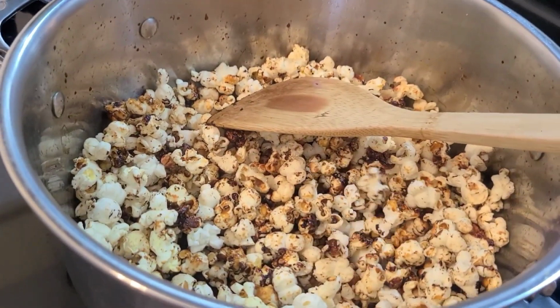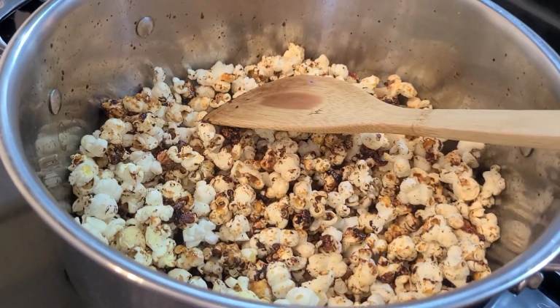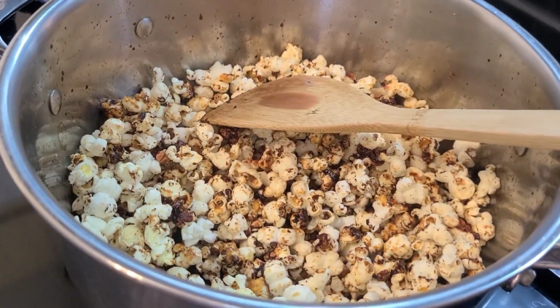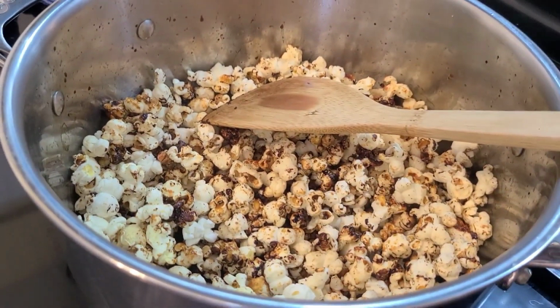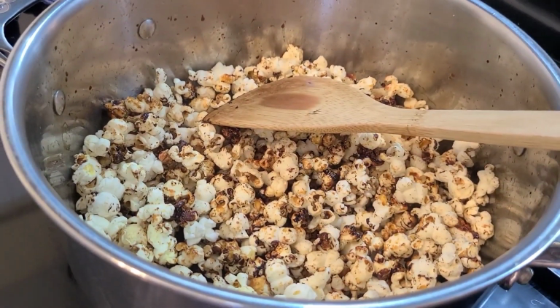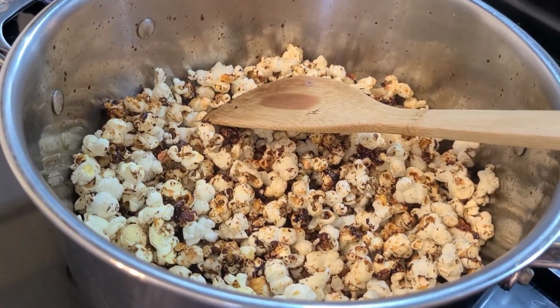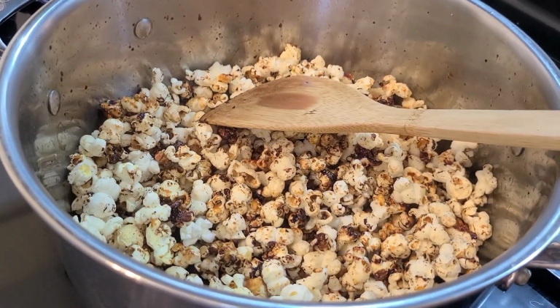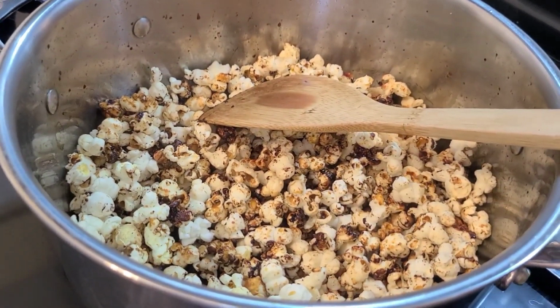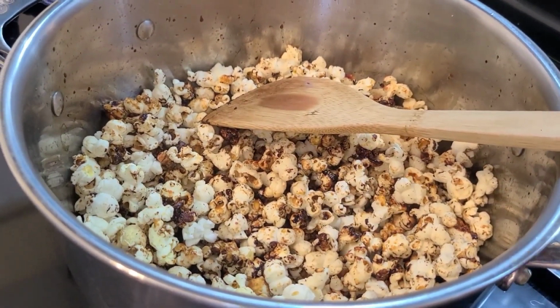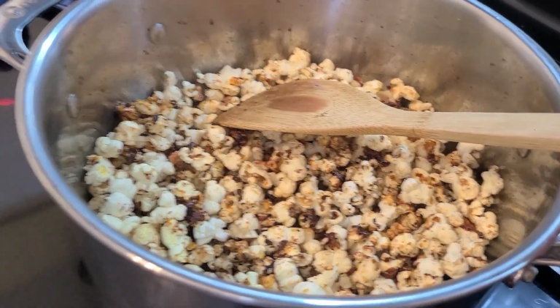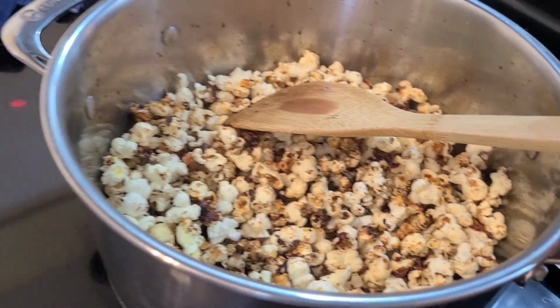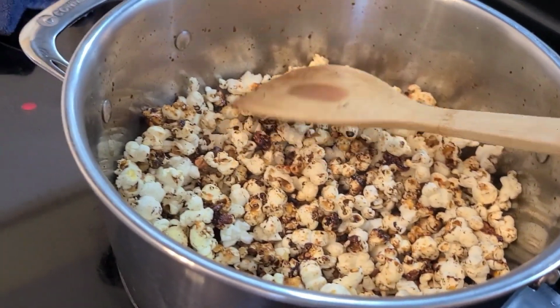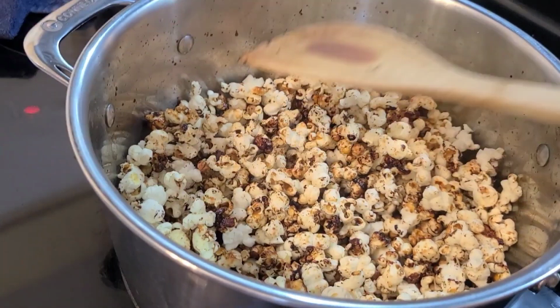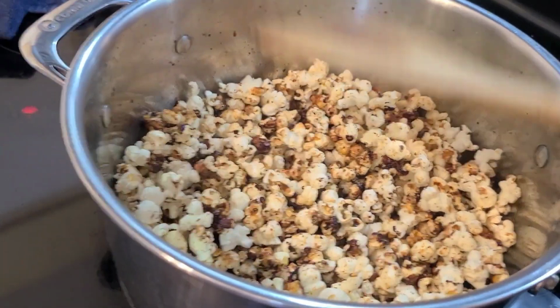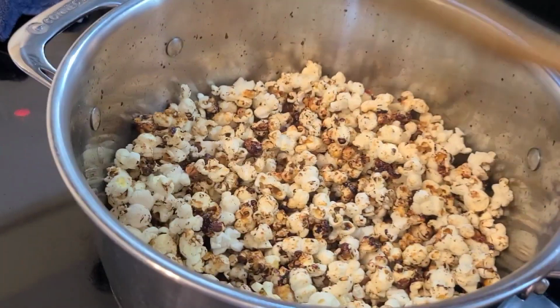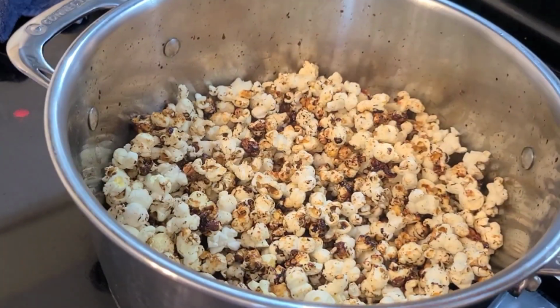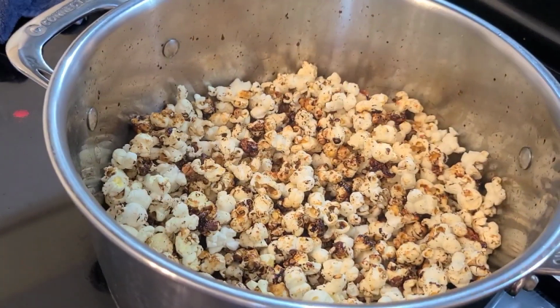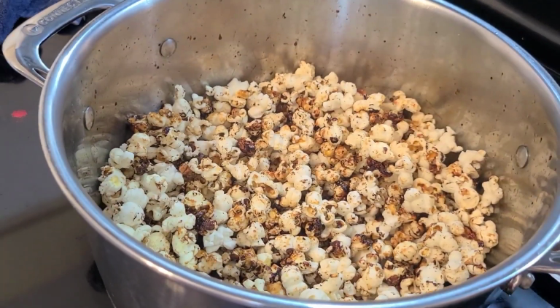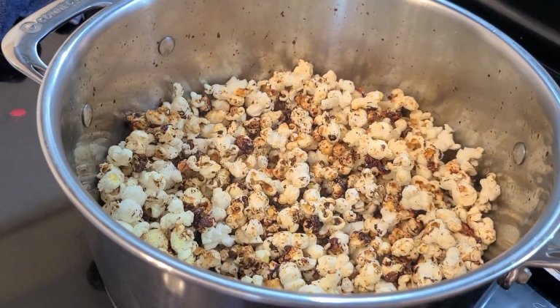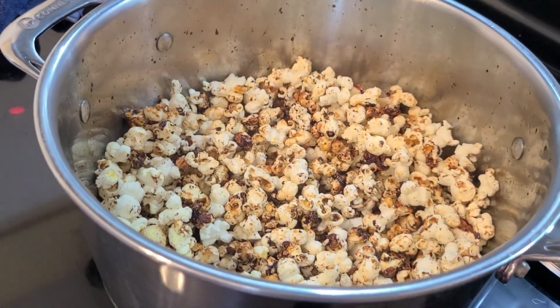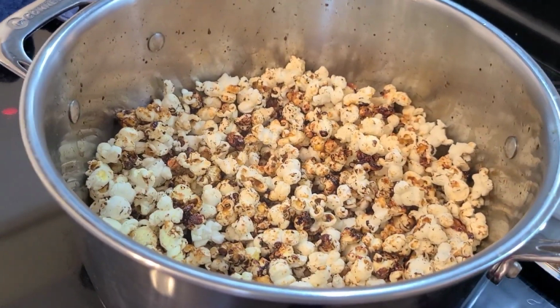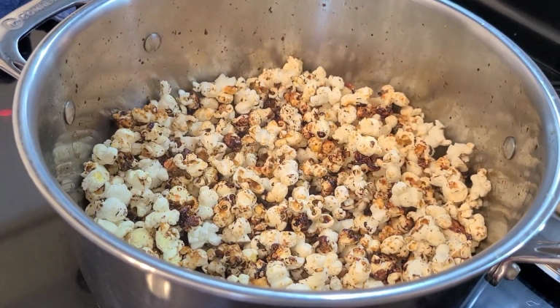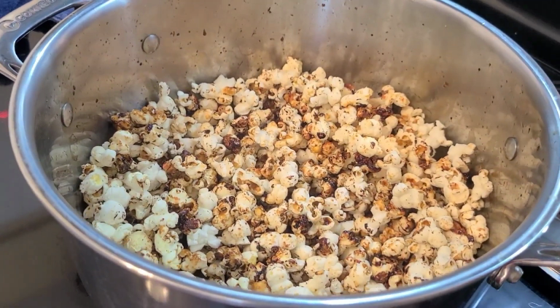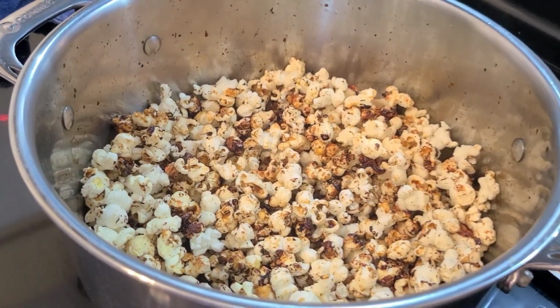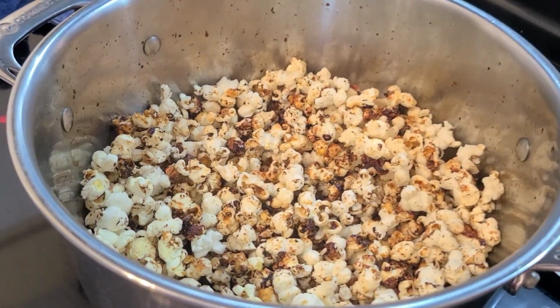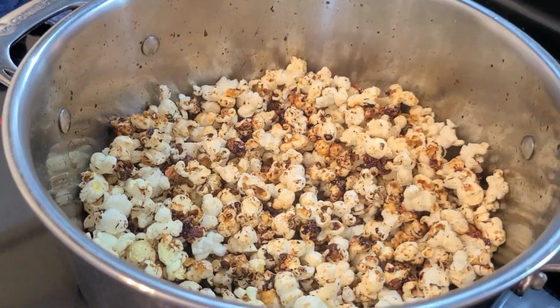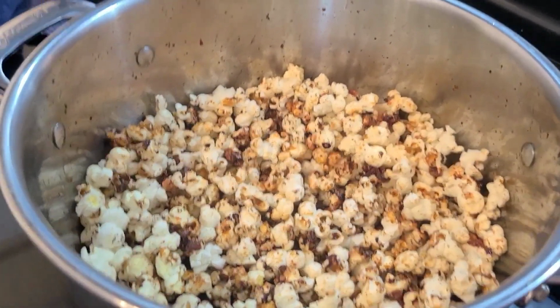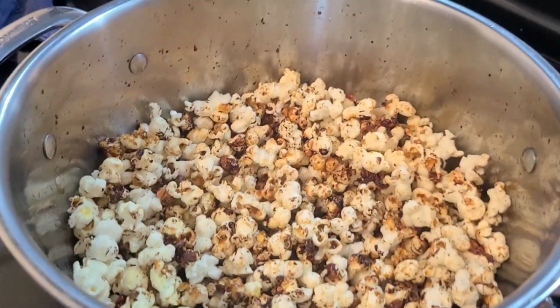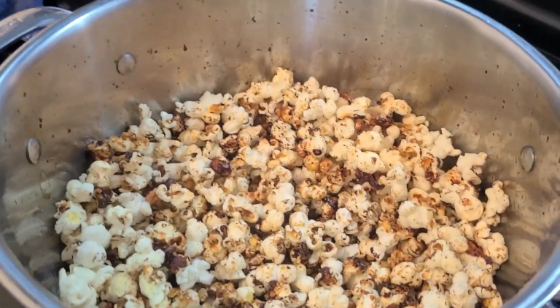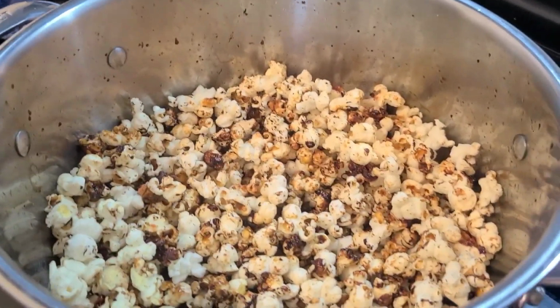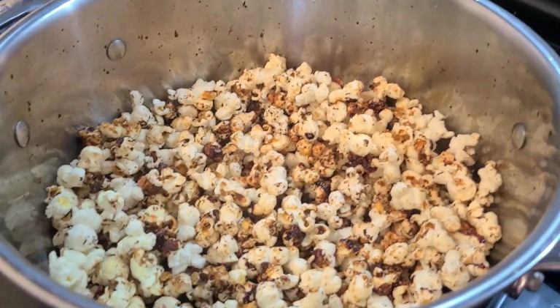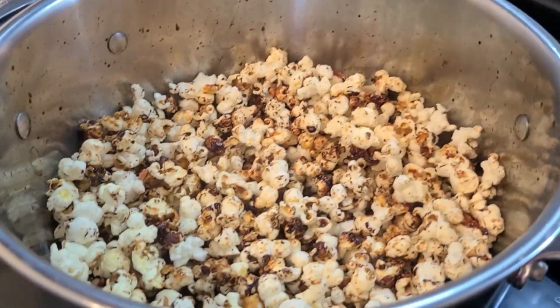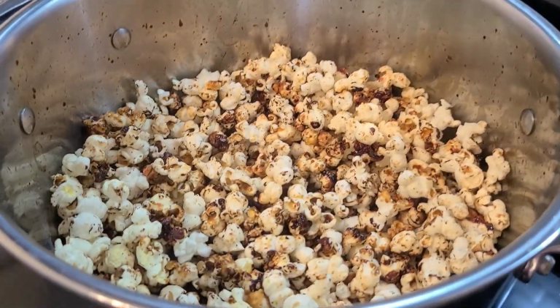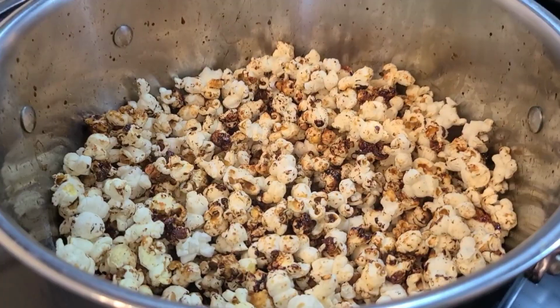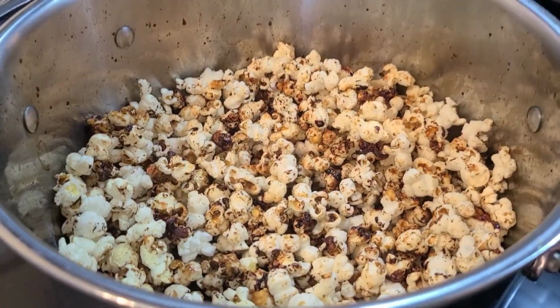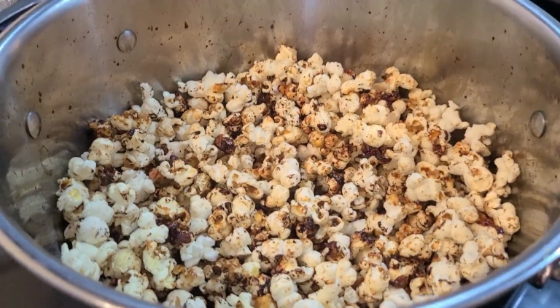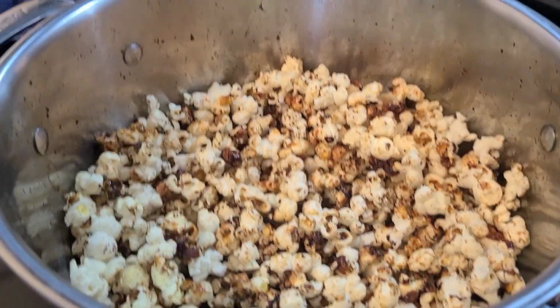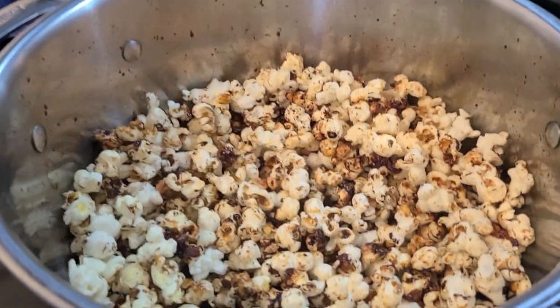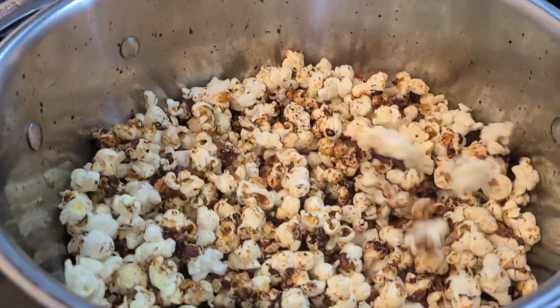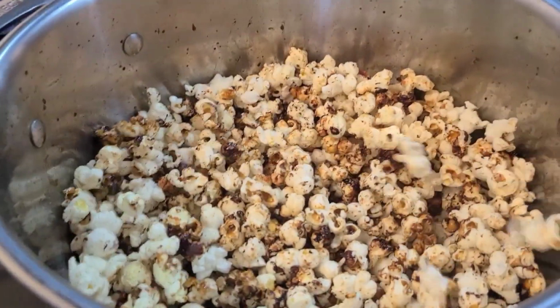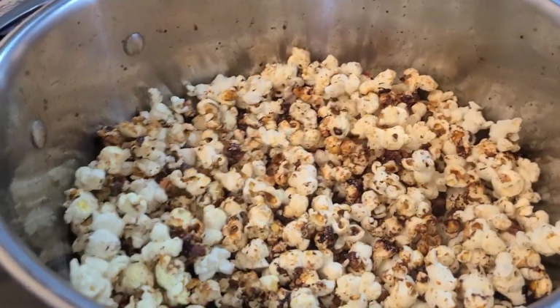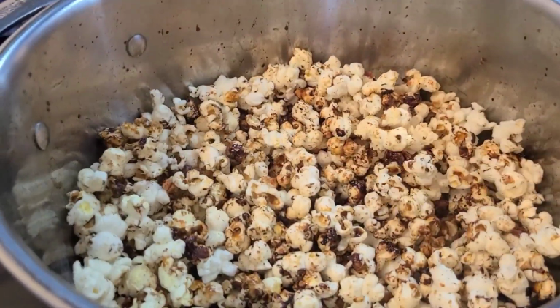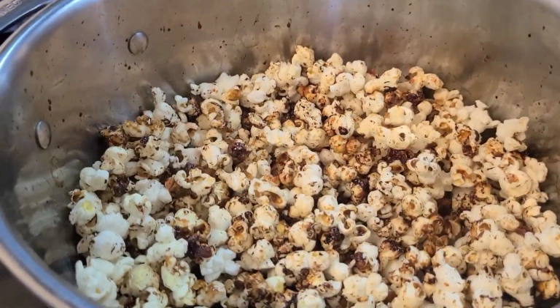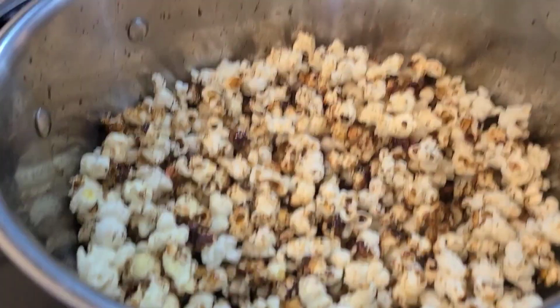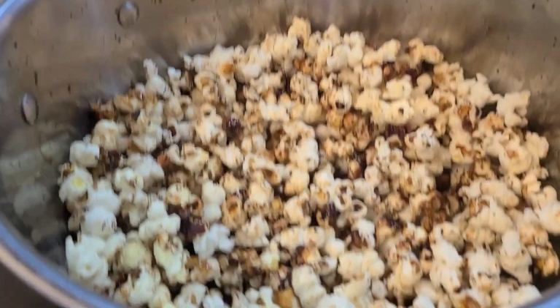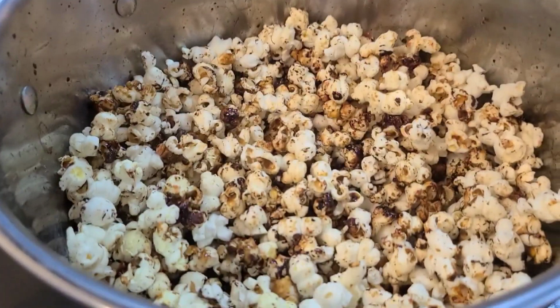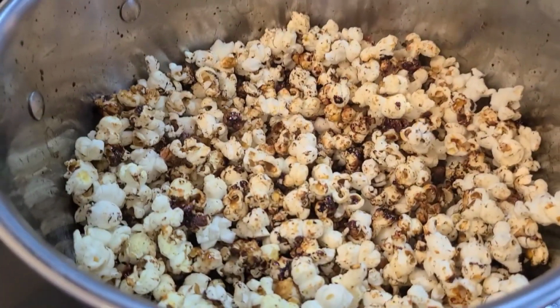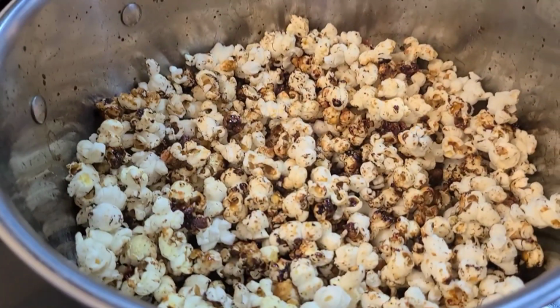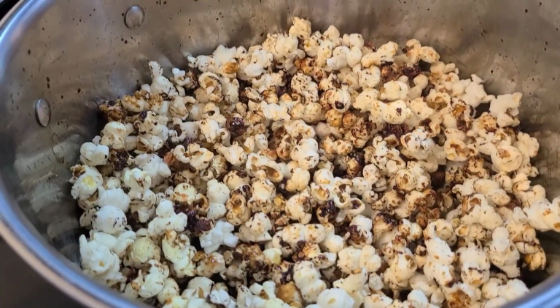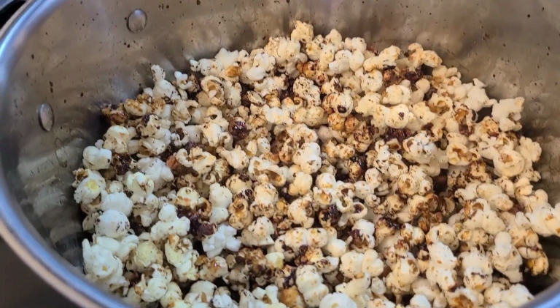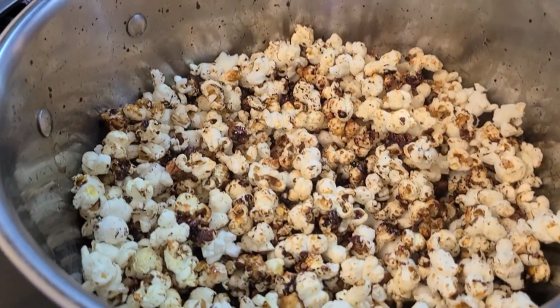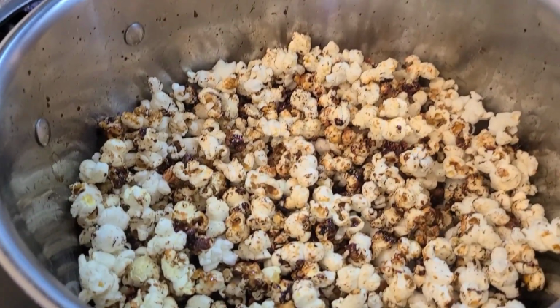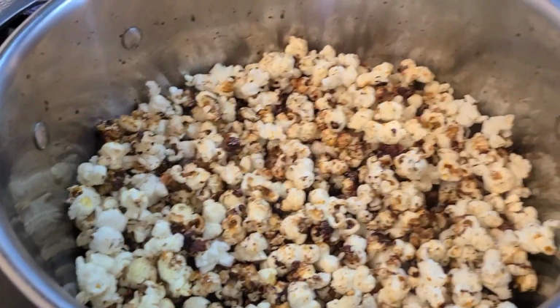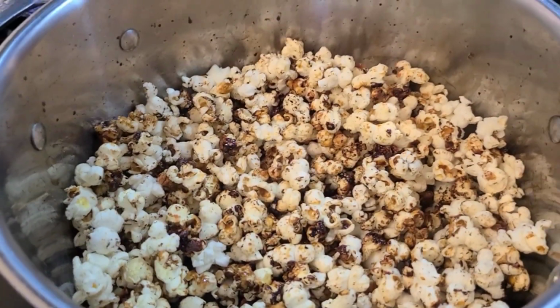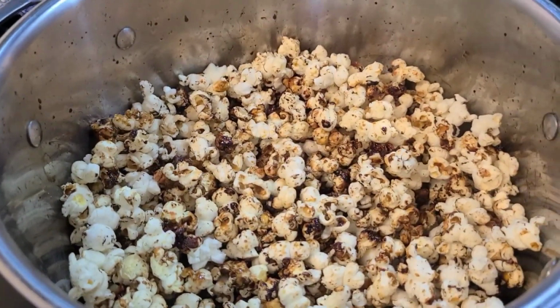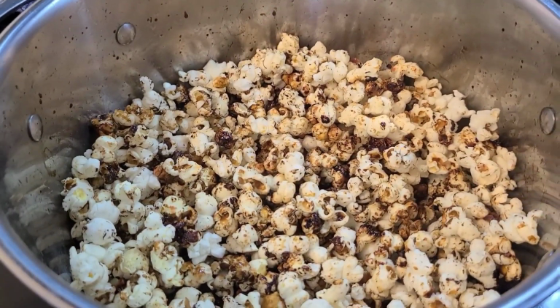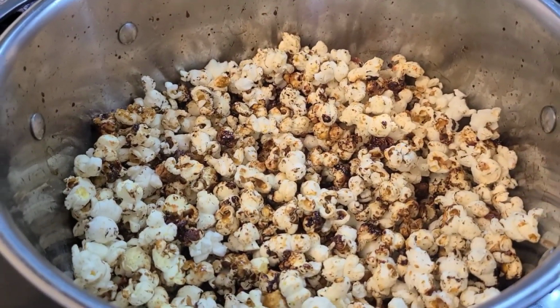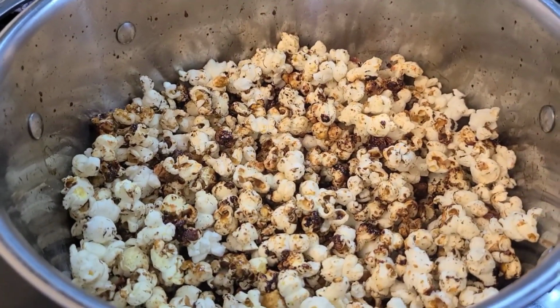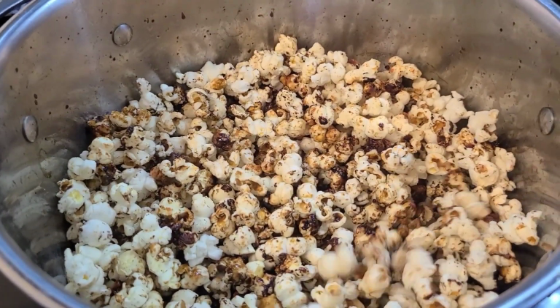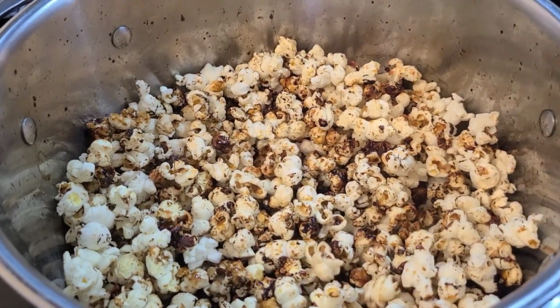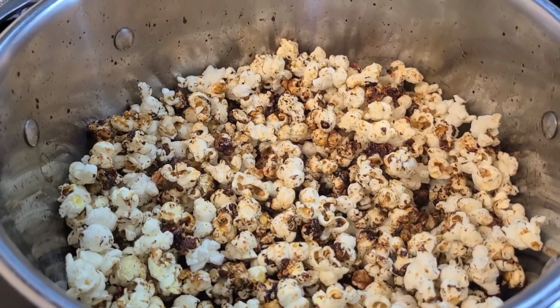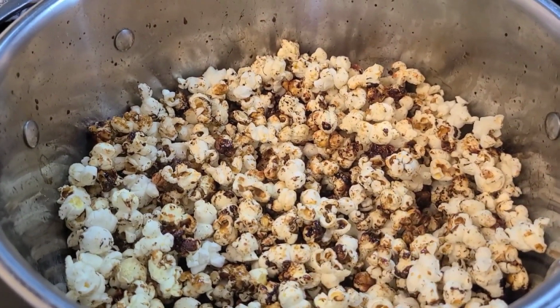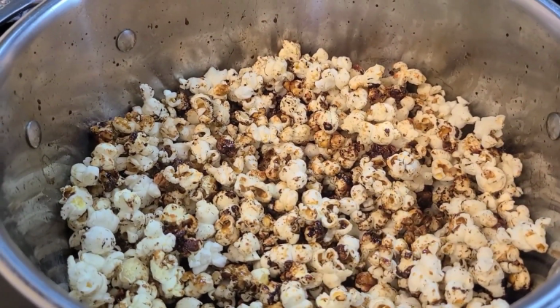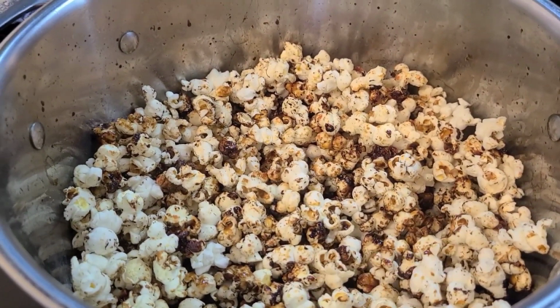Okay, I think it's all done. What do you think? Yeah, me too. I think it's done, but it's still popping now.